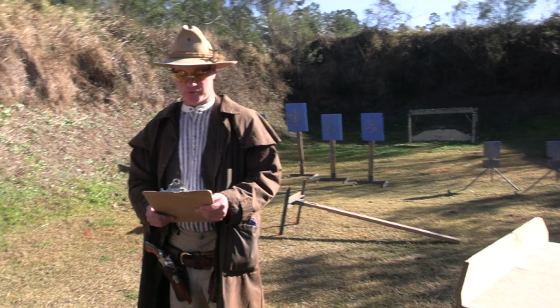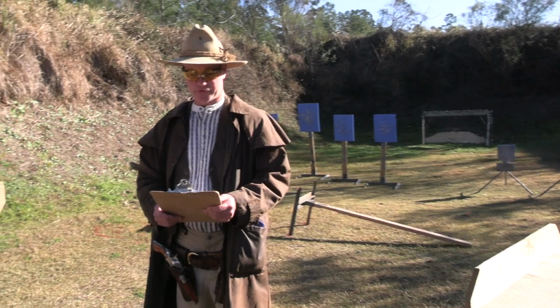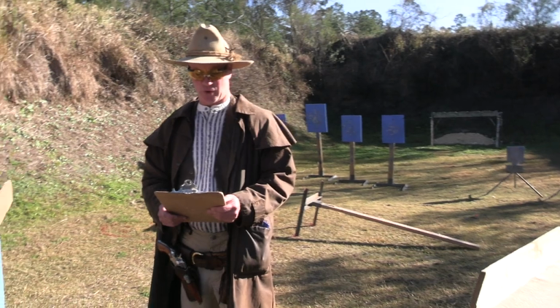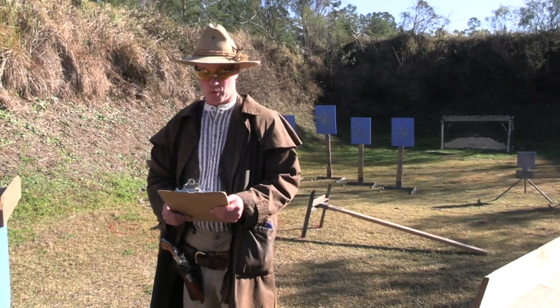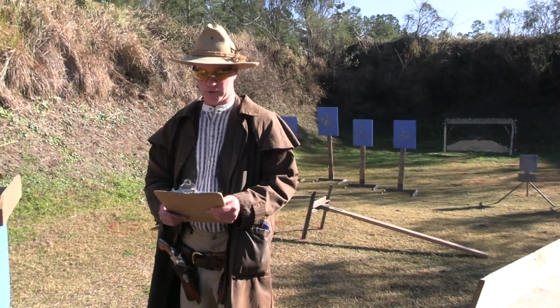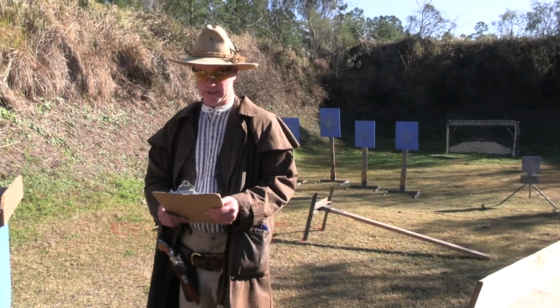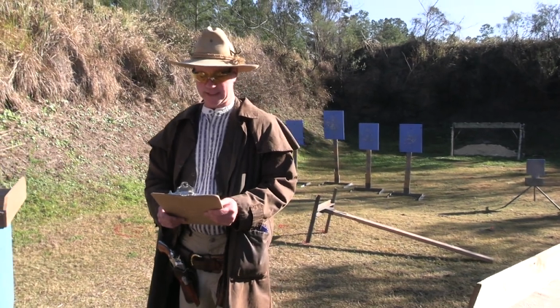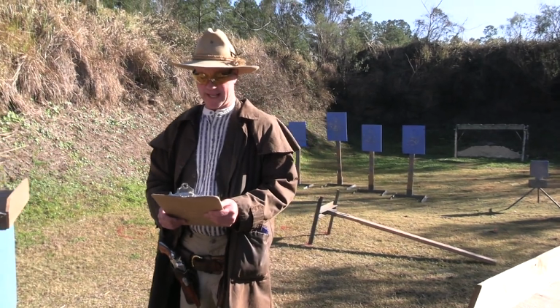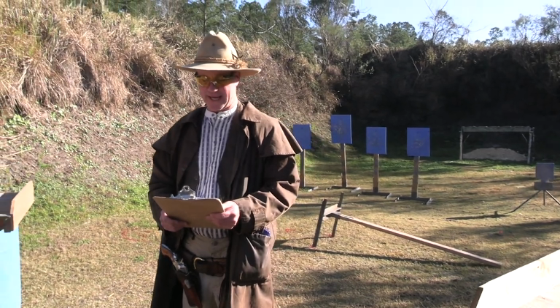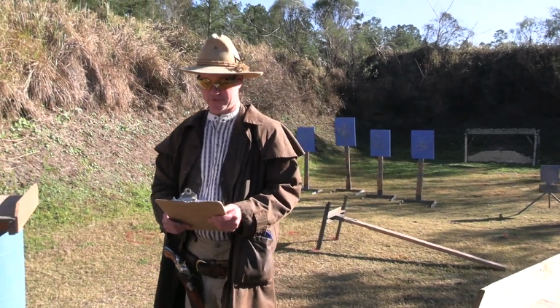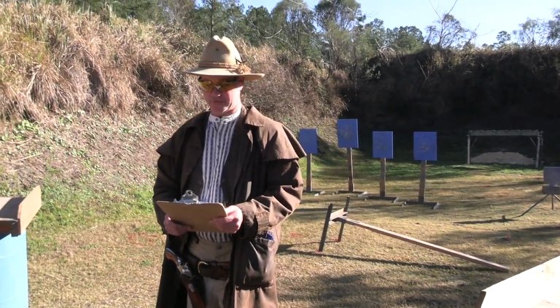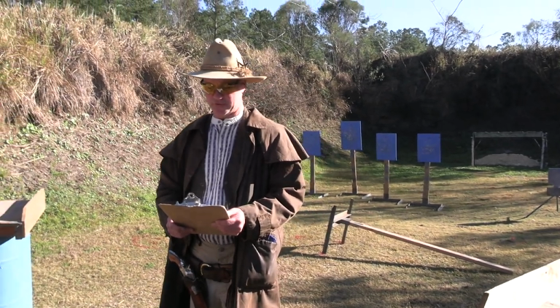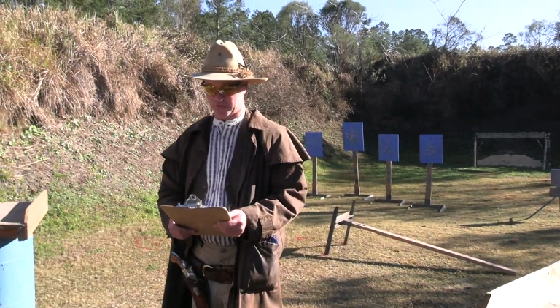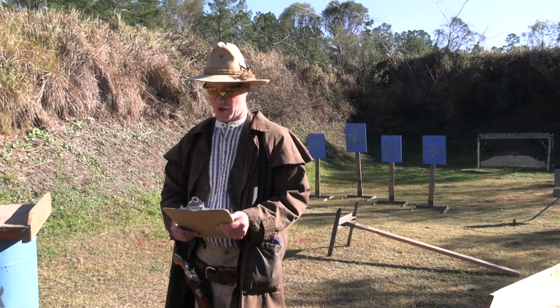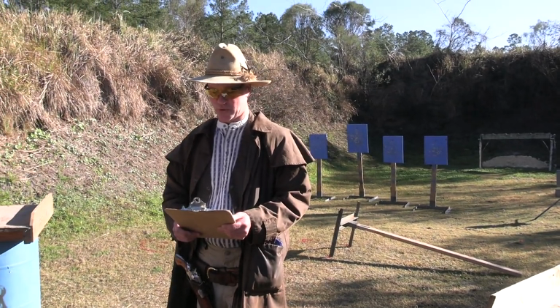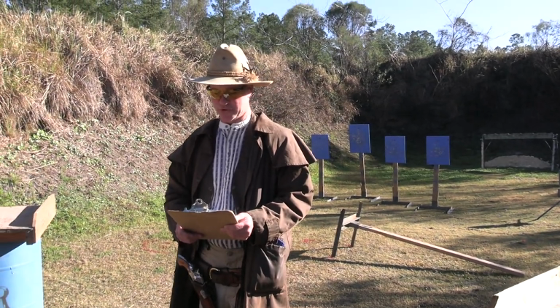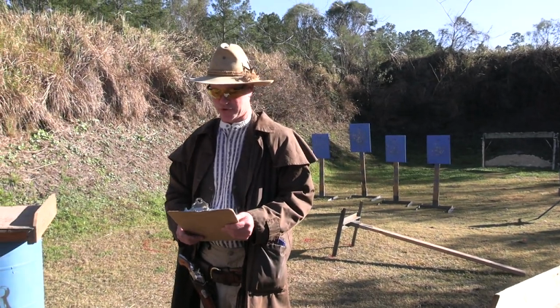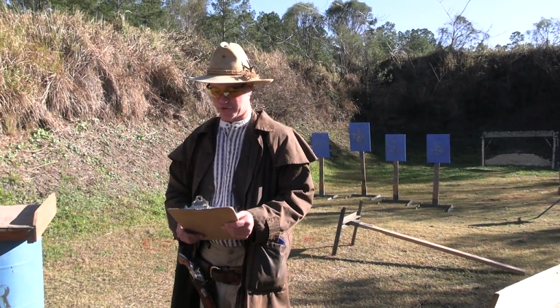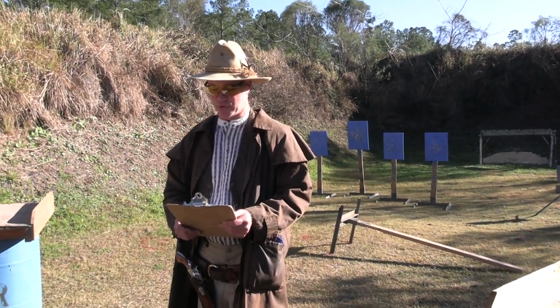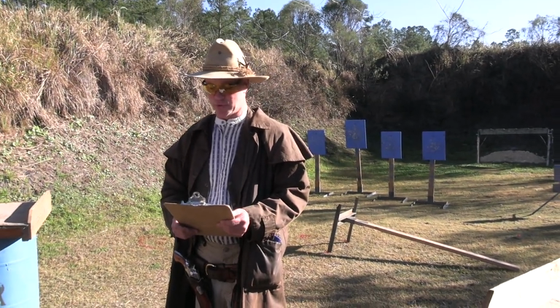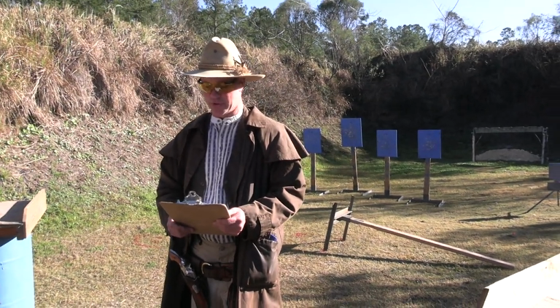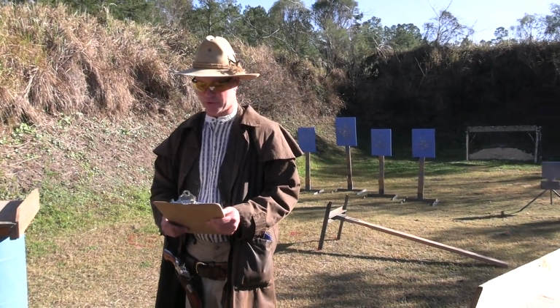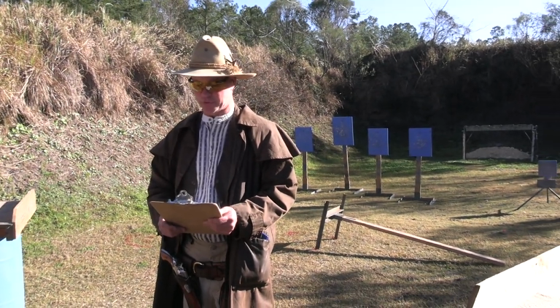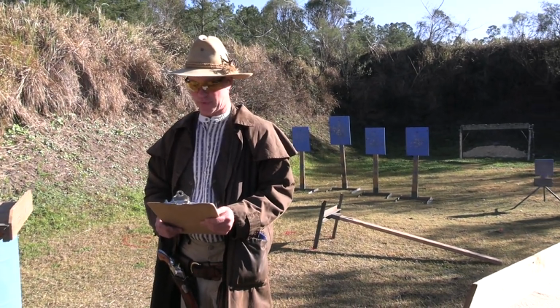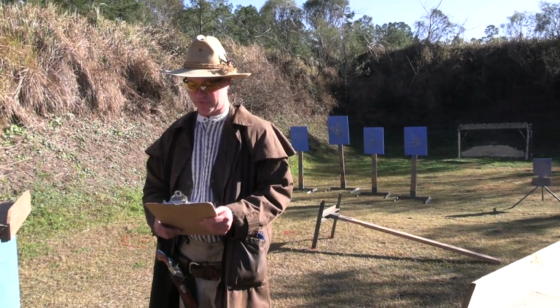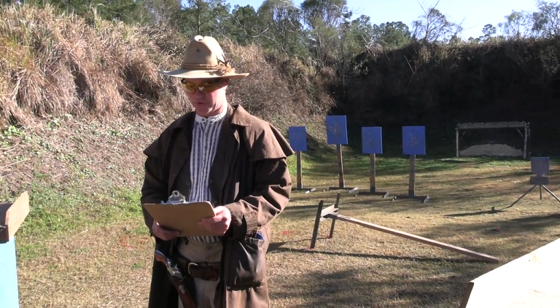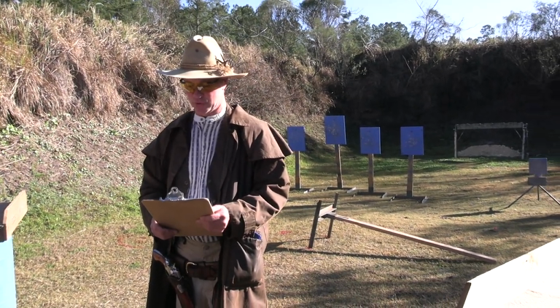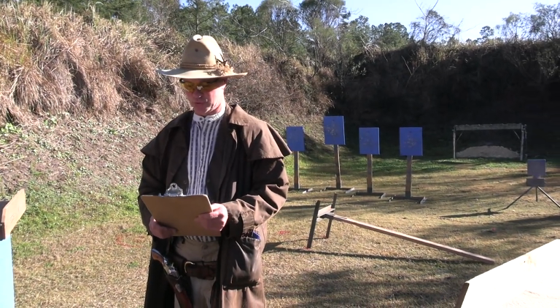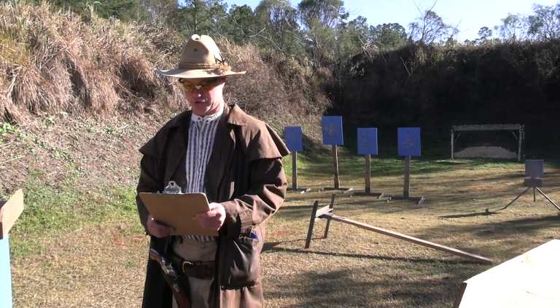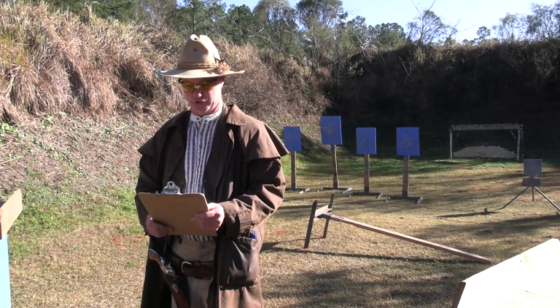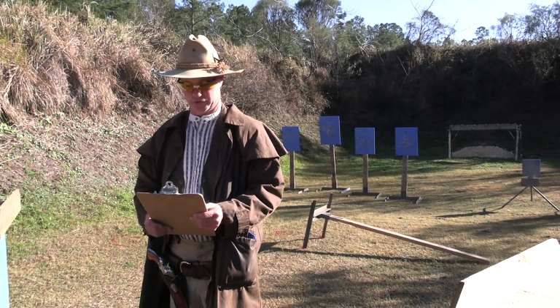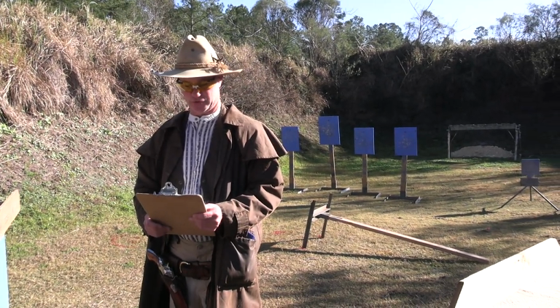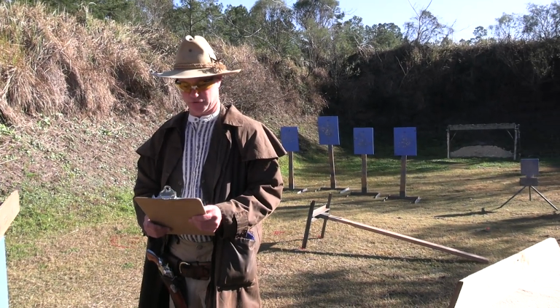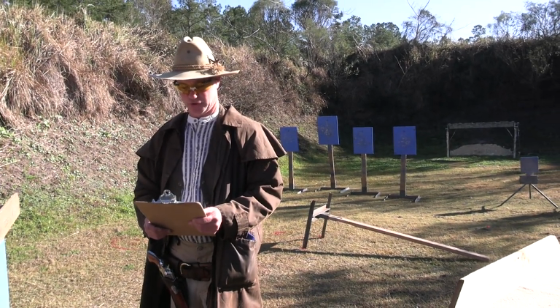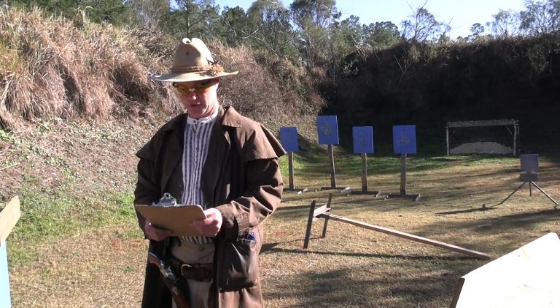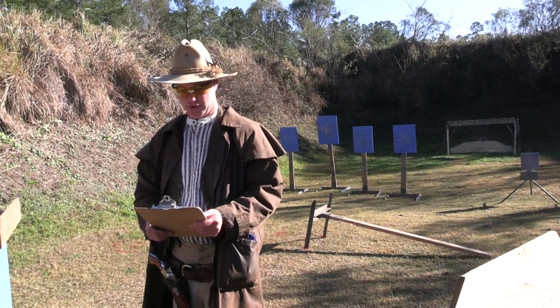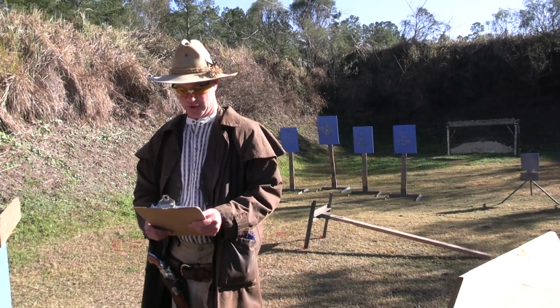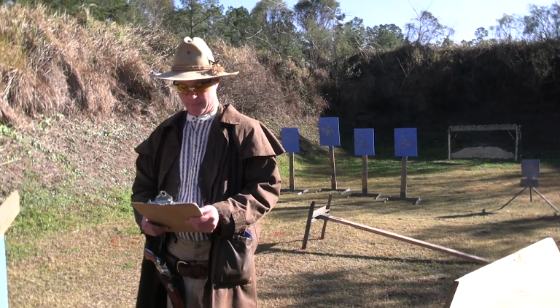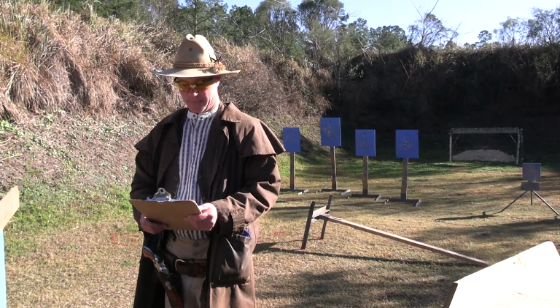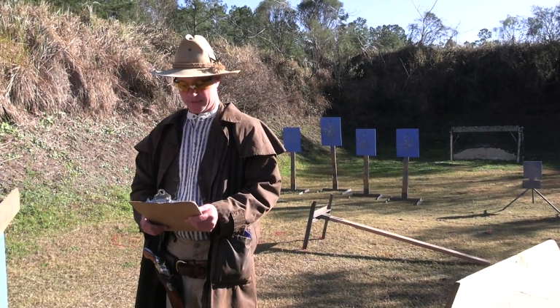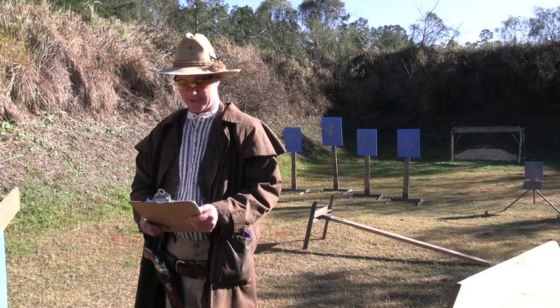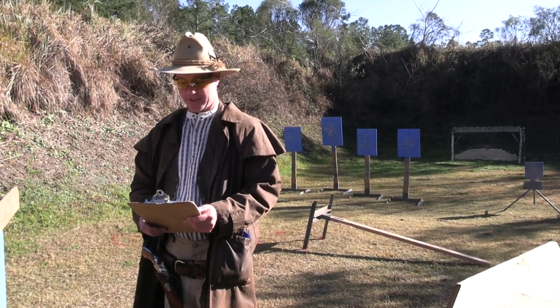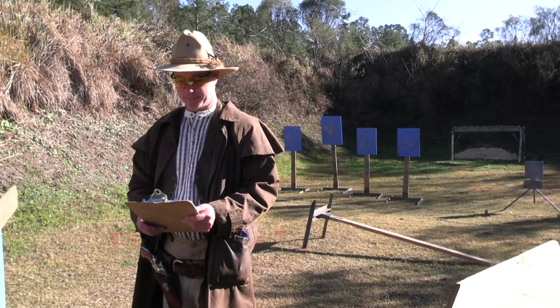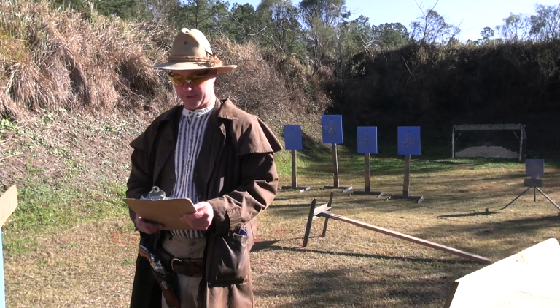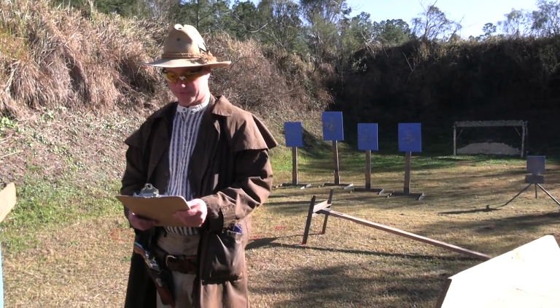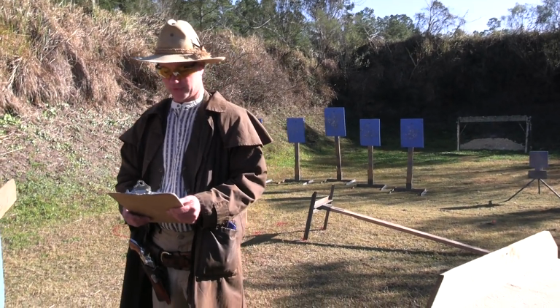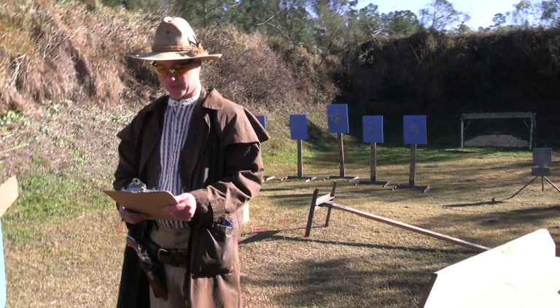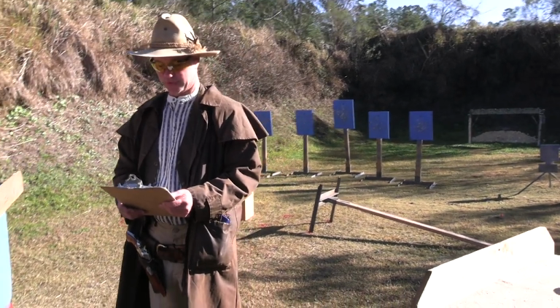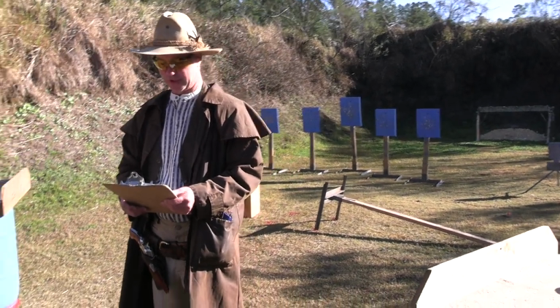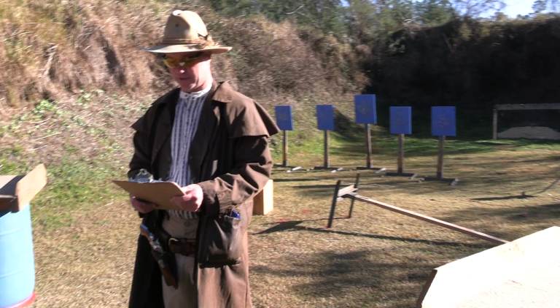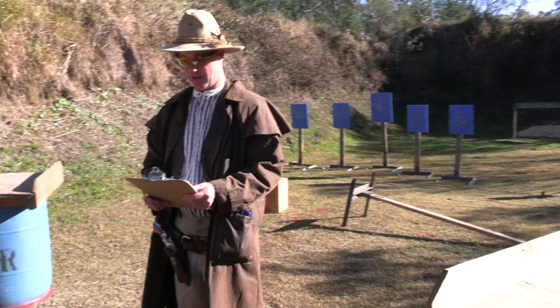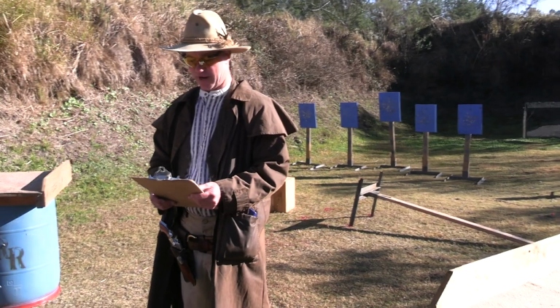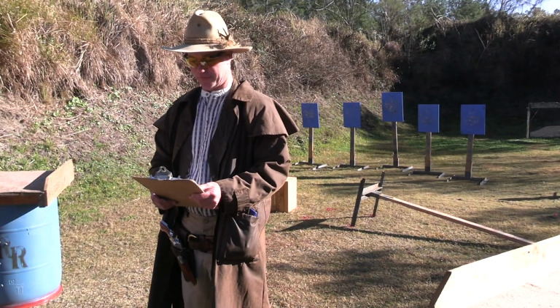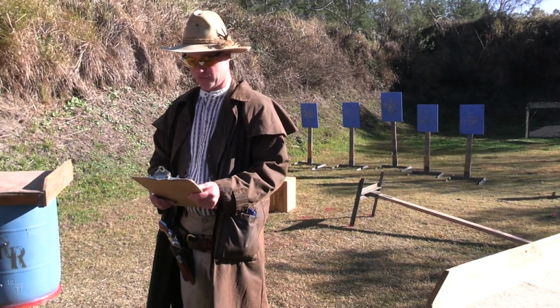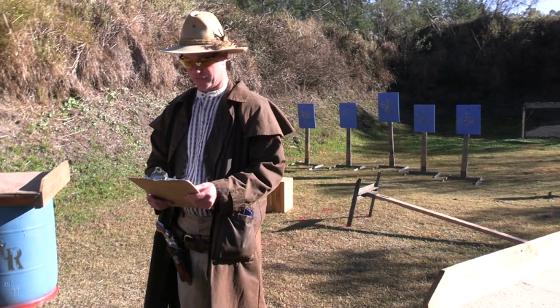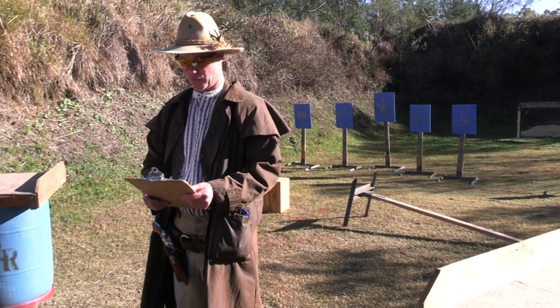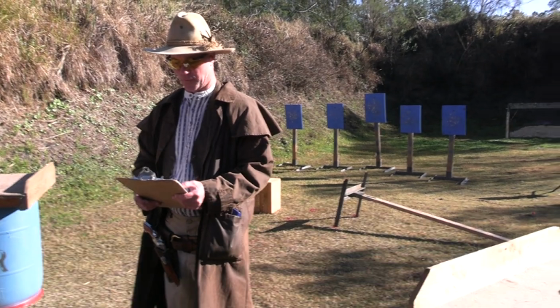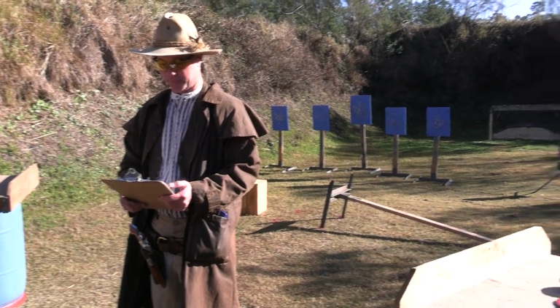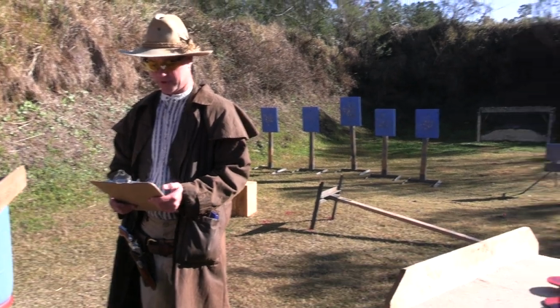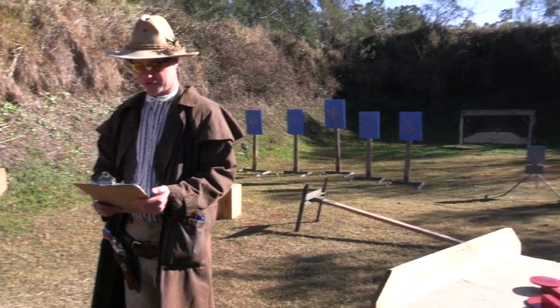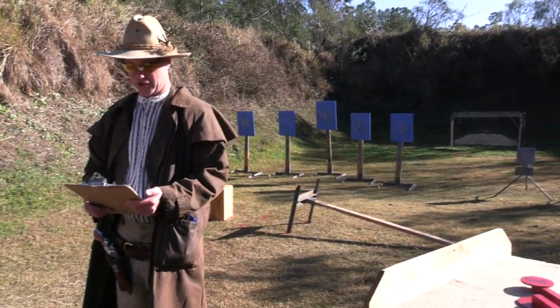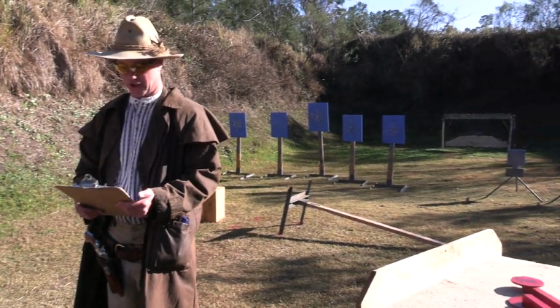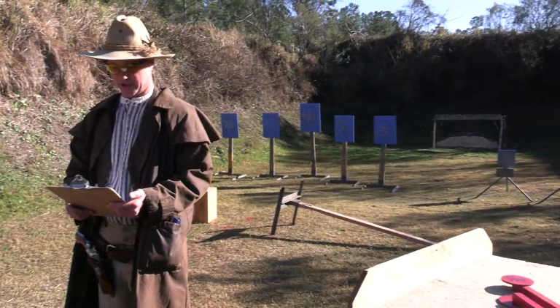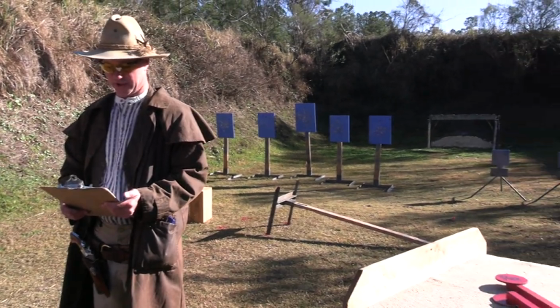It does only last as long as your New Year's resolution. Ten pistol, ten rifle, four plus shotgun.